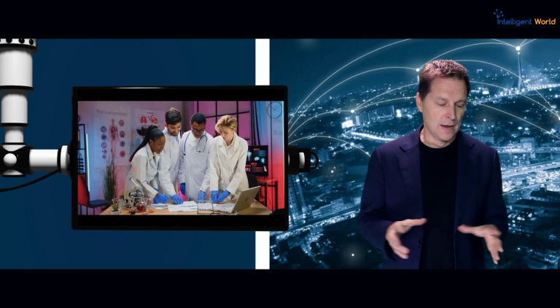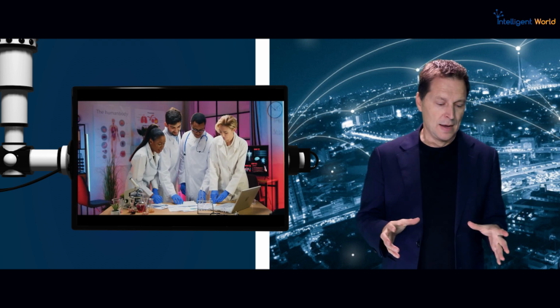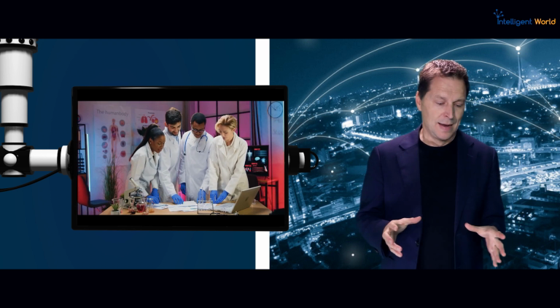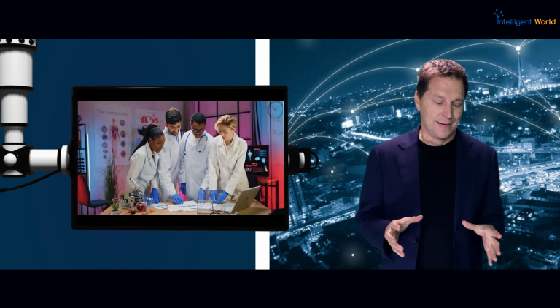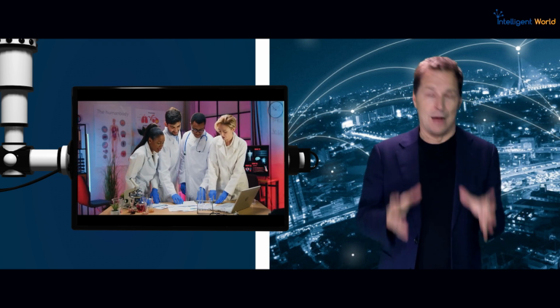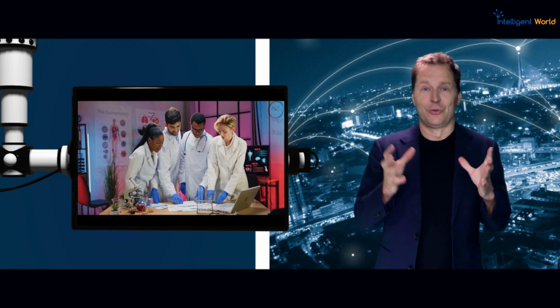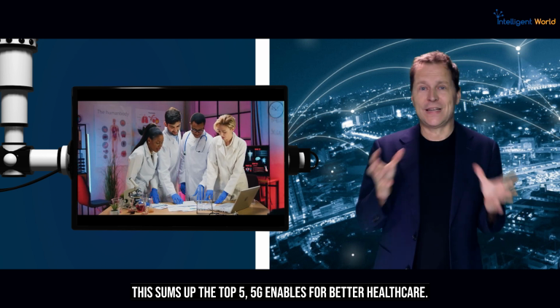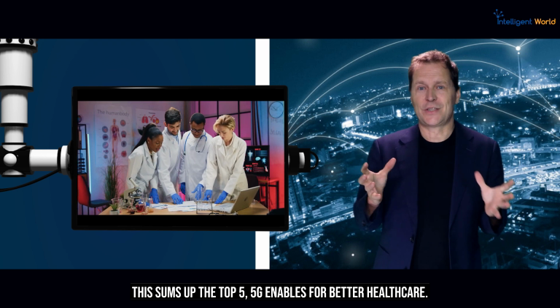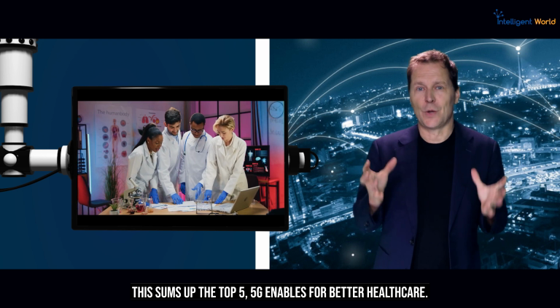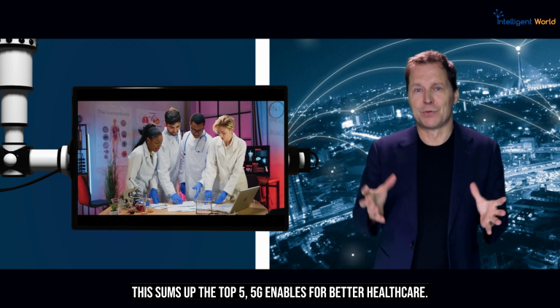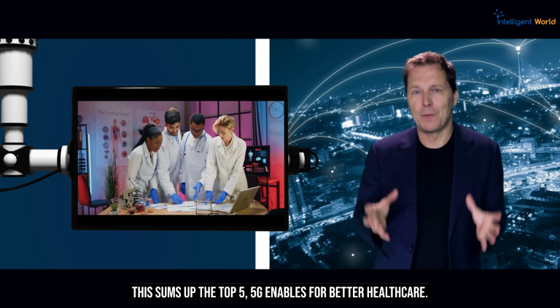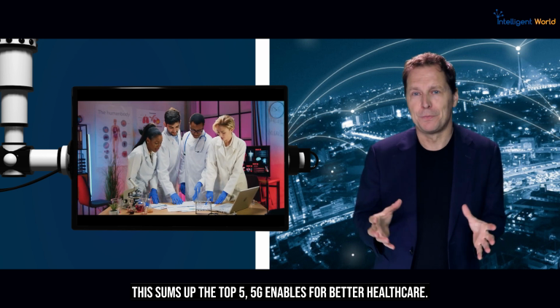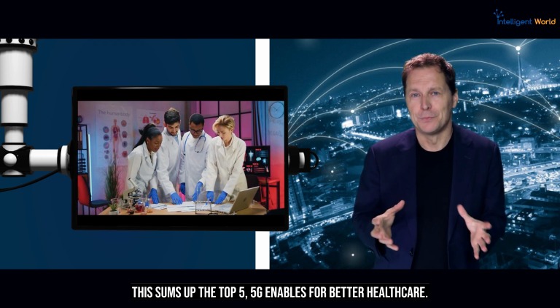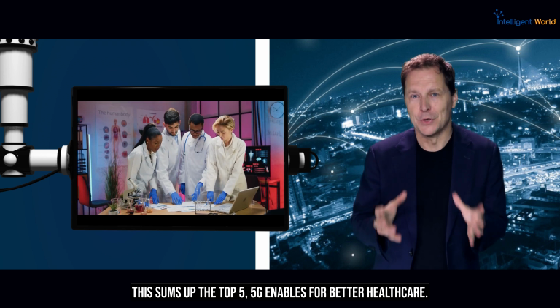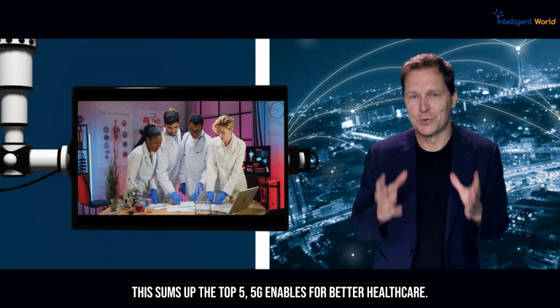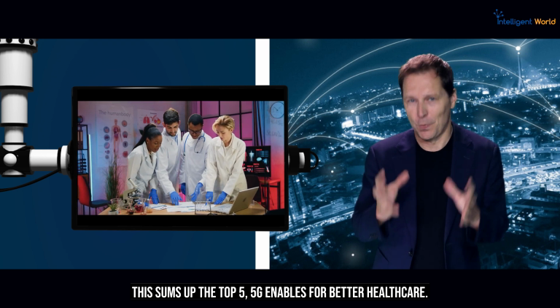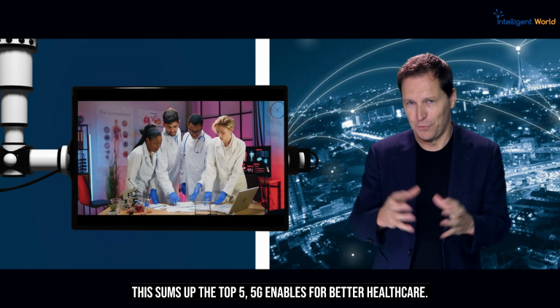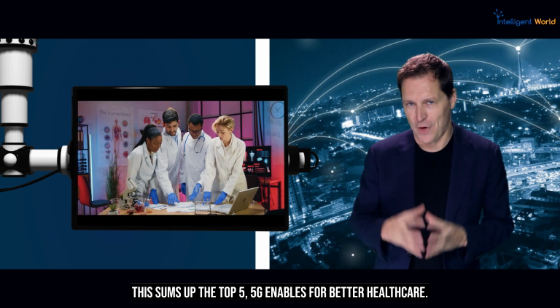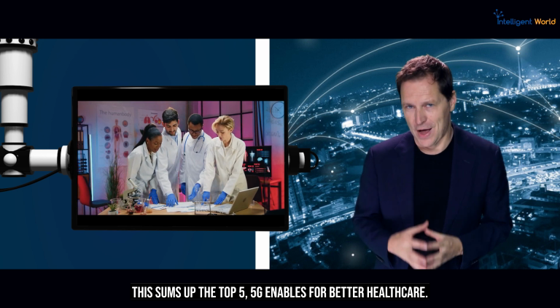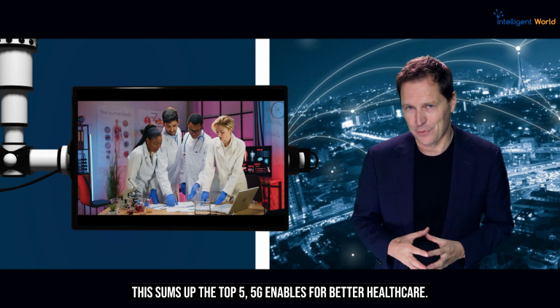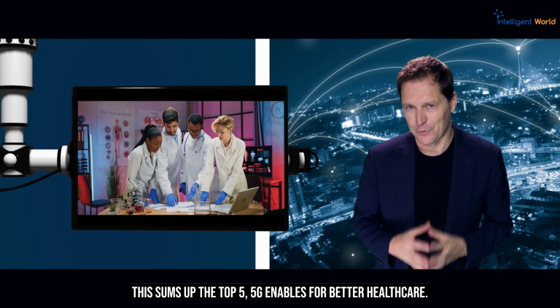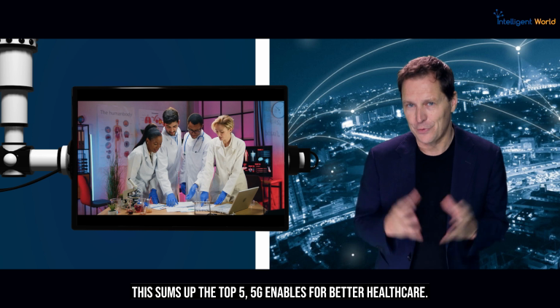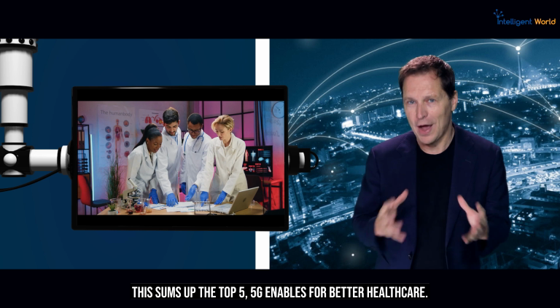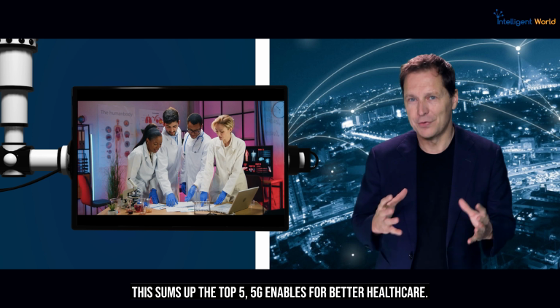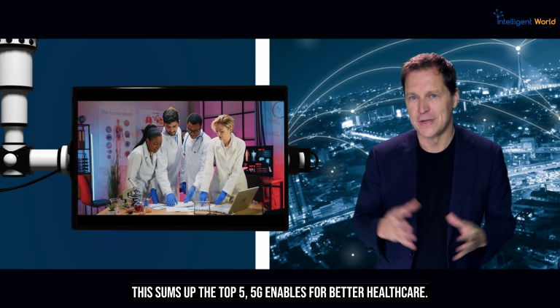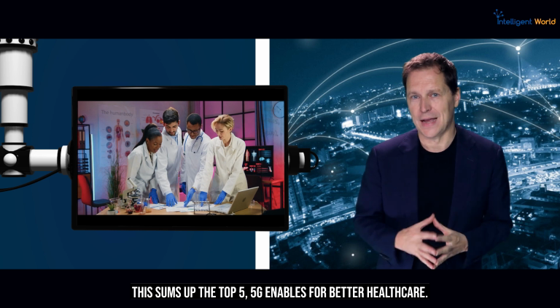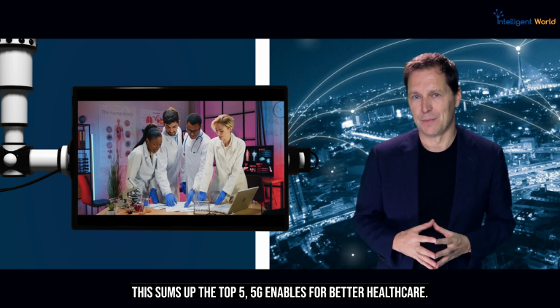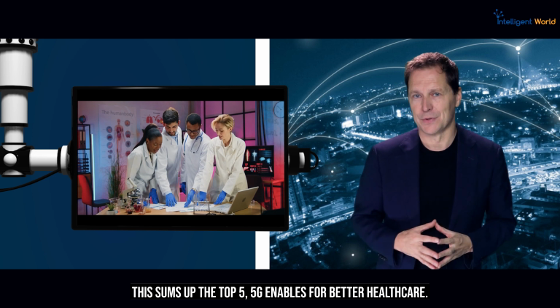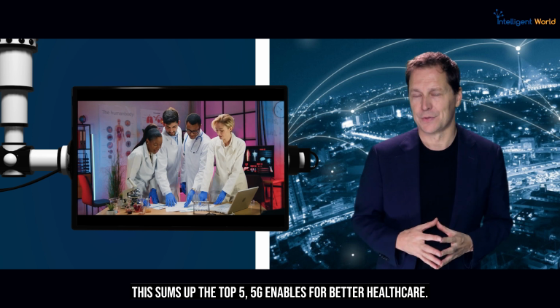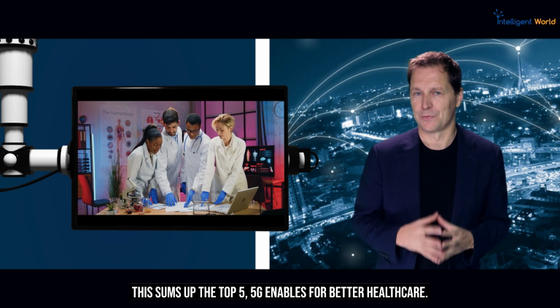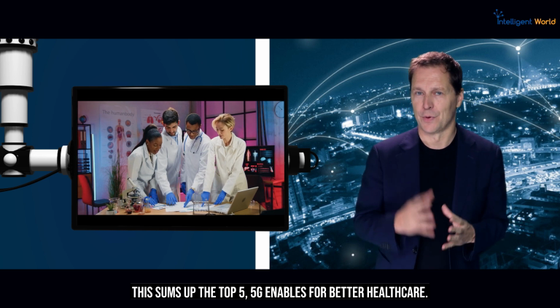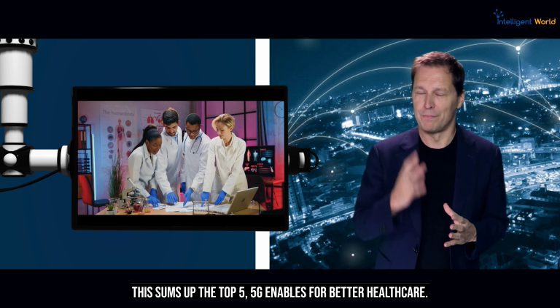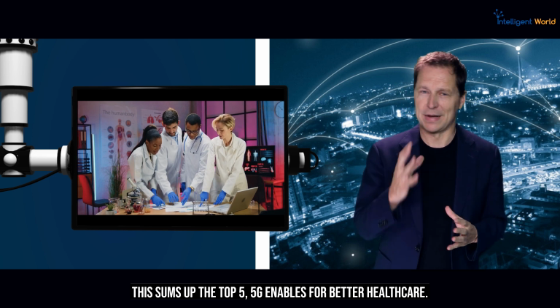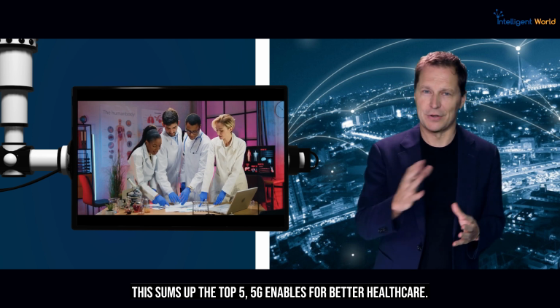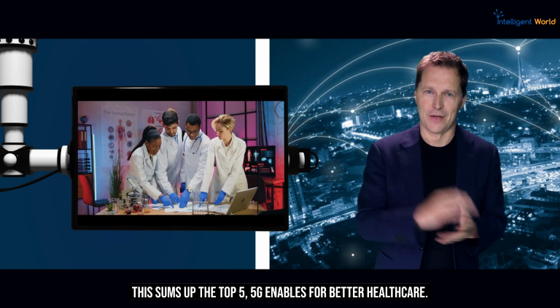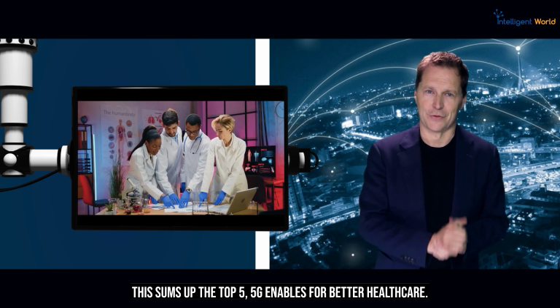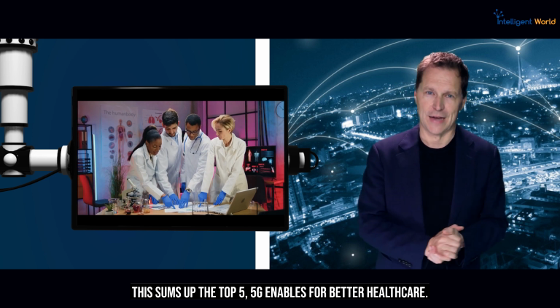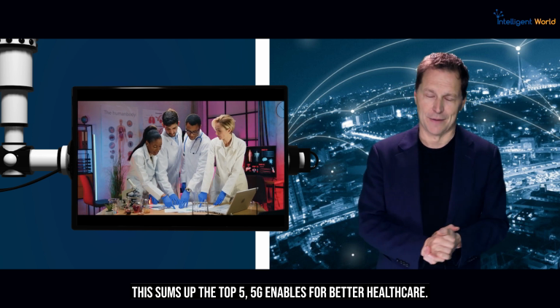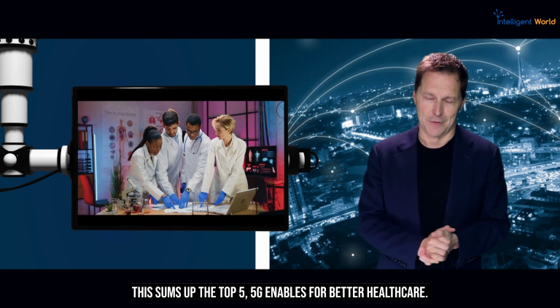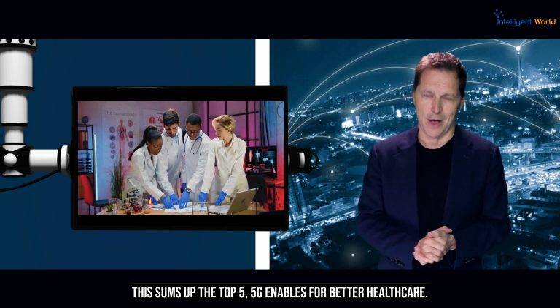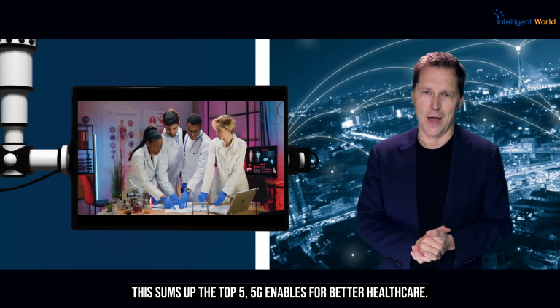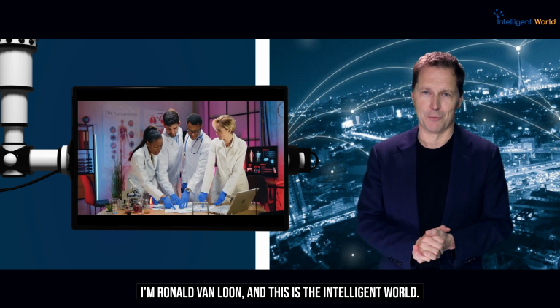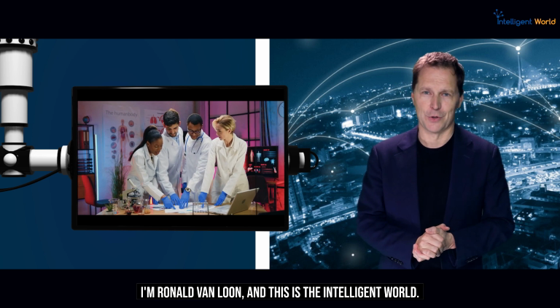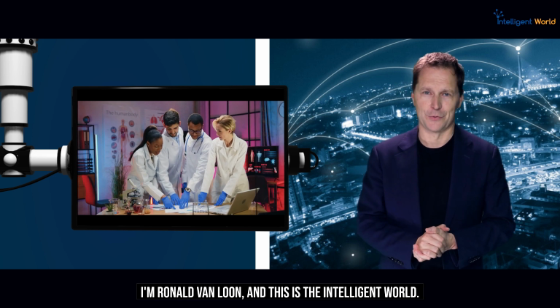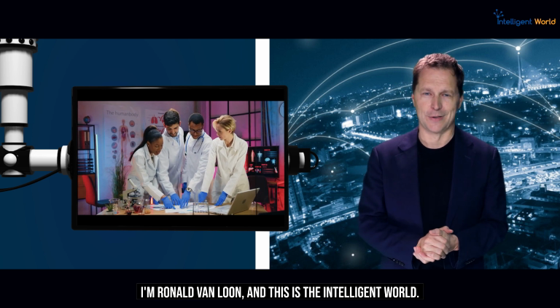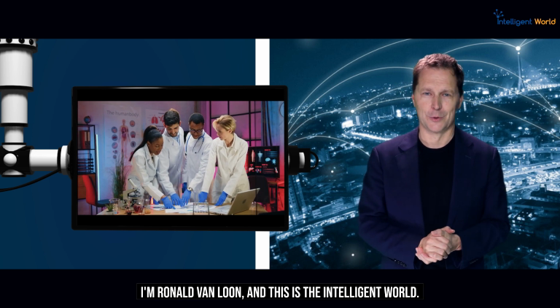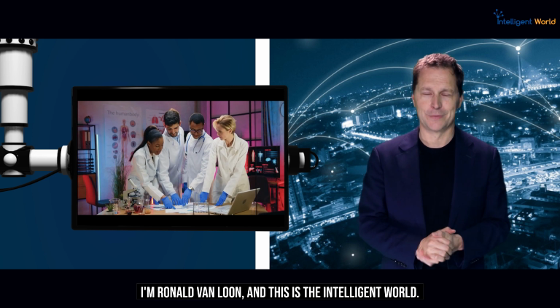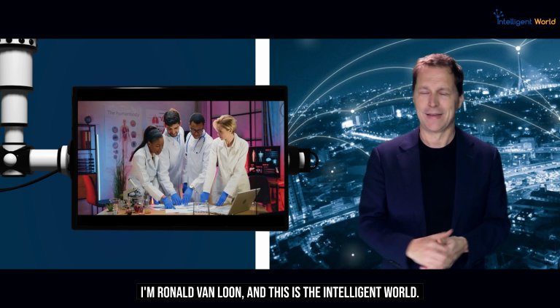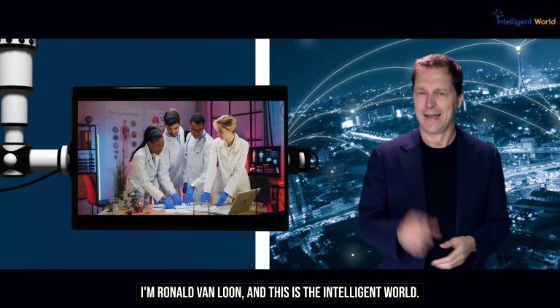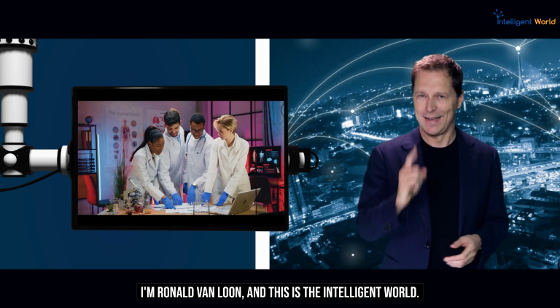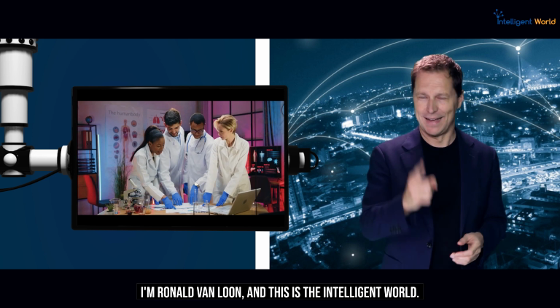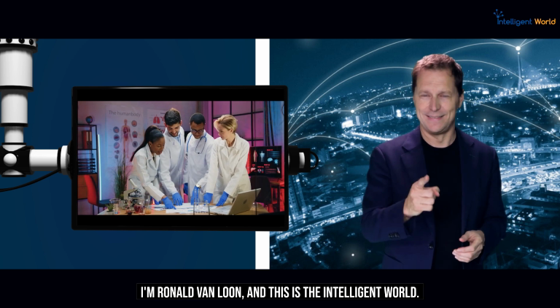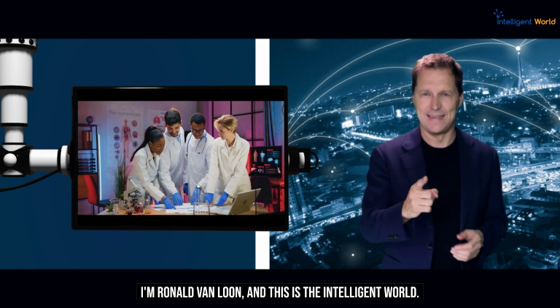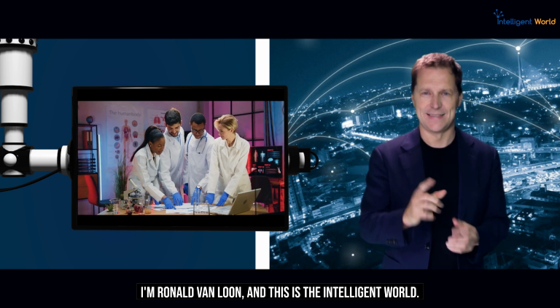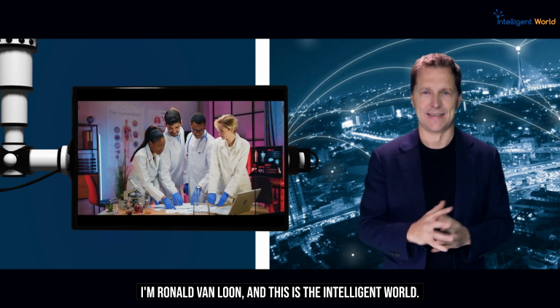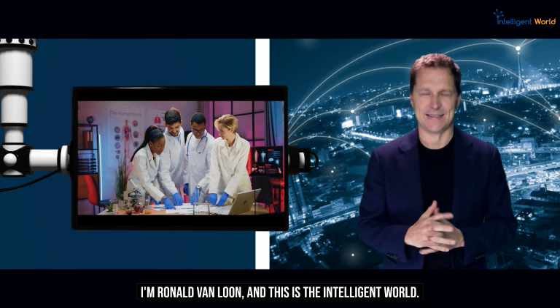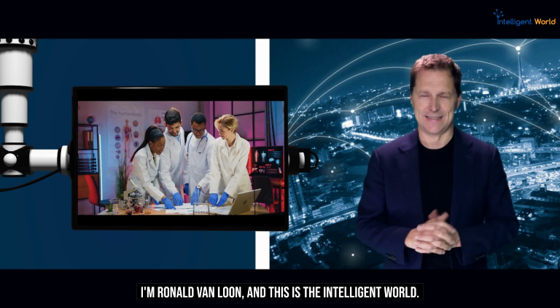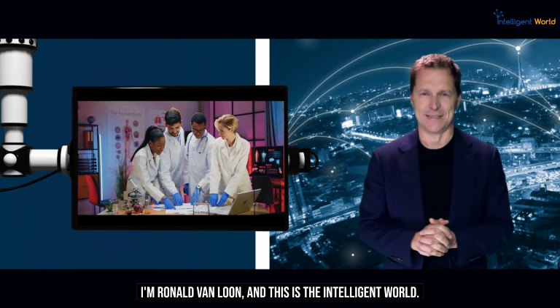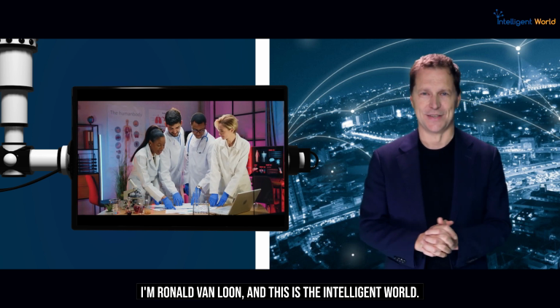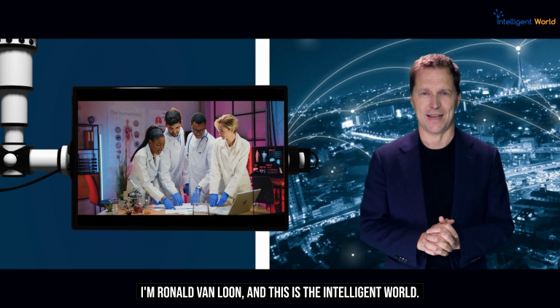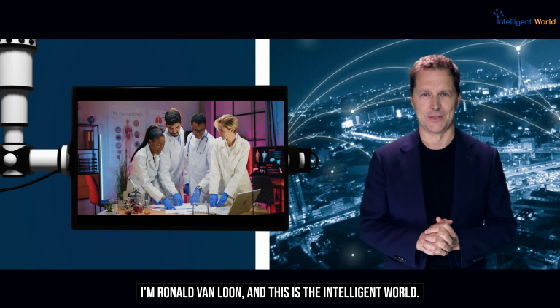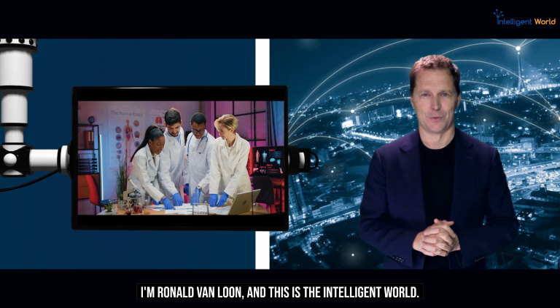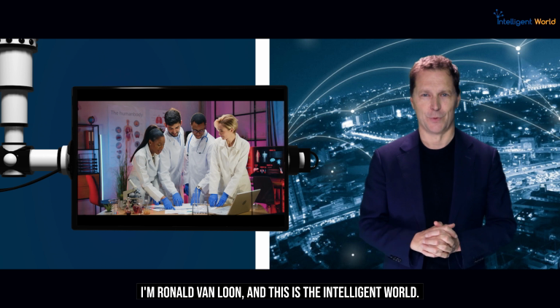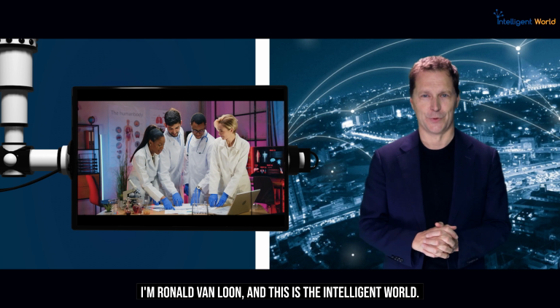That sums up the top 5 ways 5G enables better healthcare. I'm Ronald van Loon, and this is The Intelligent World.